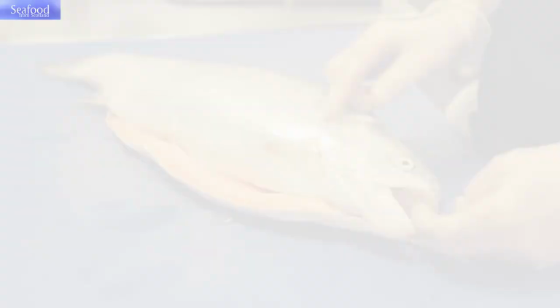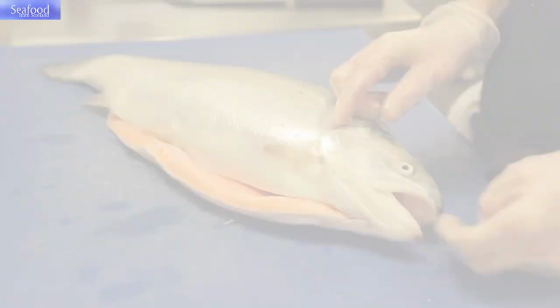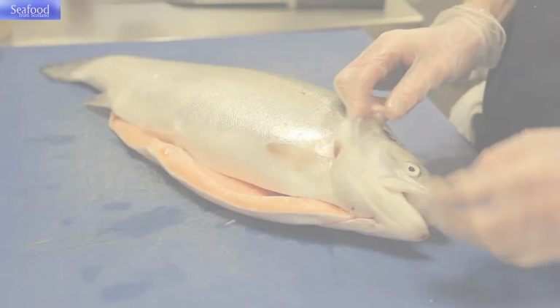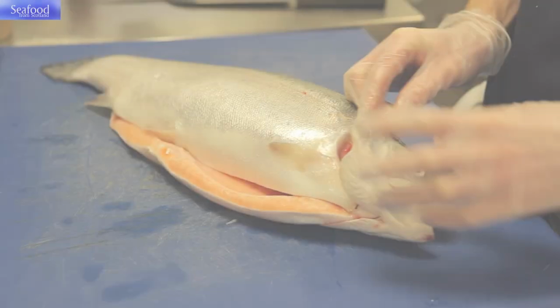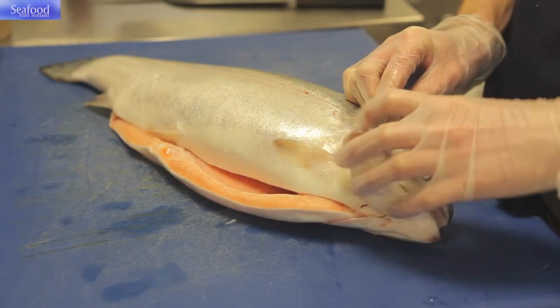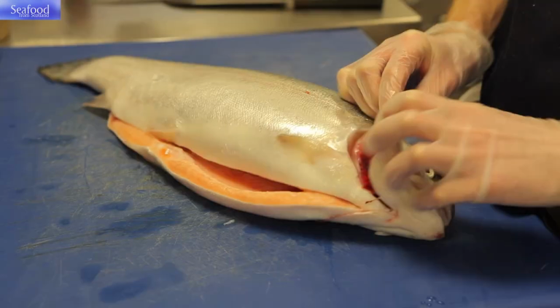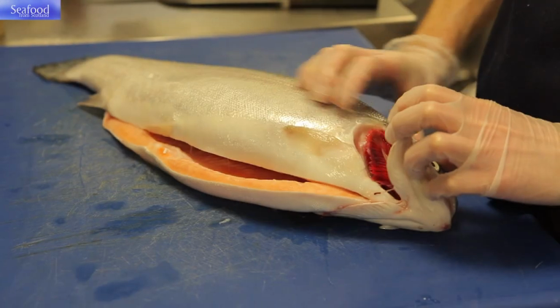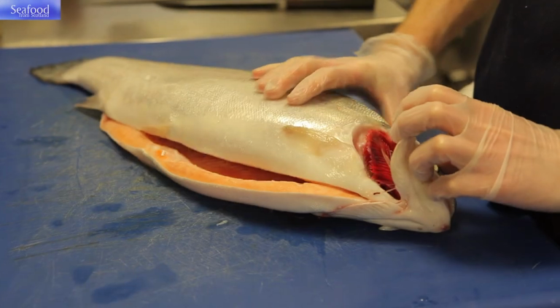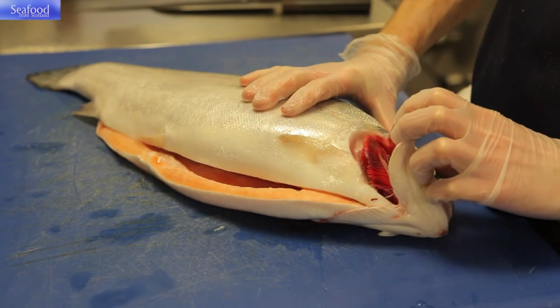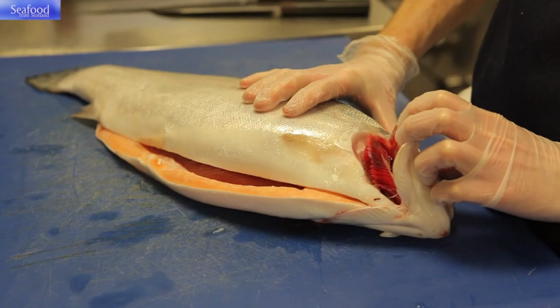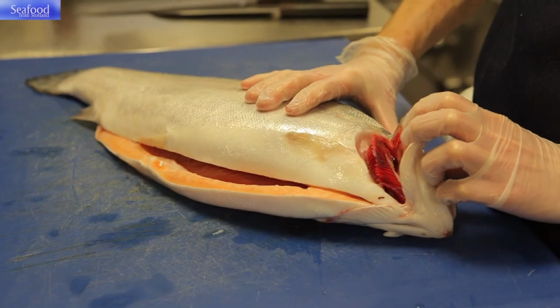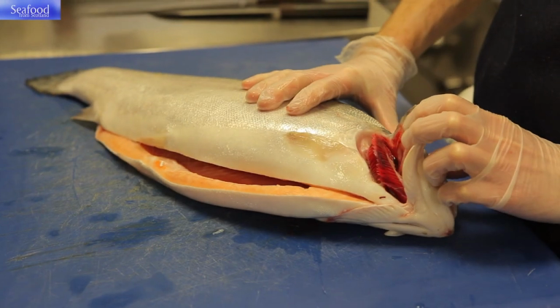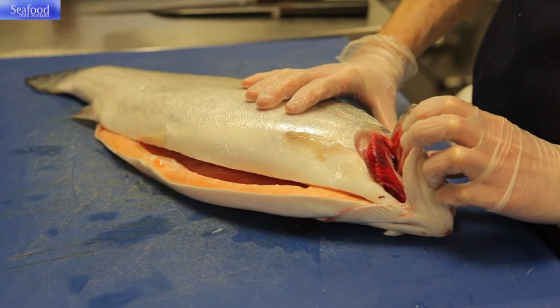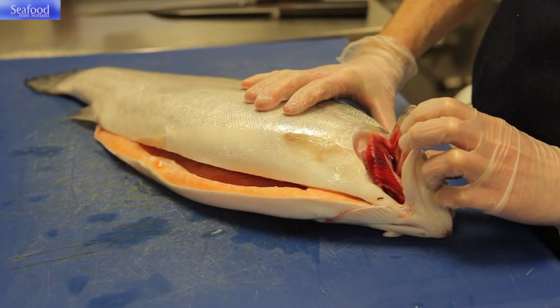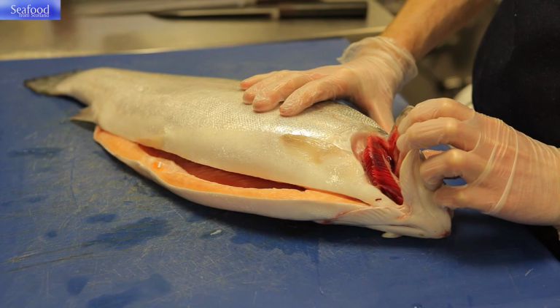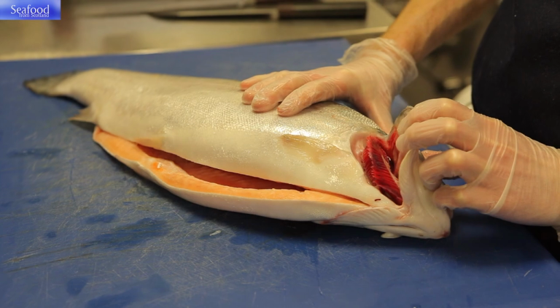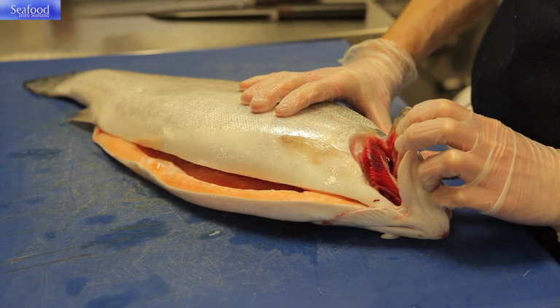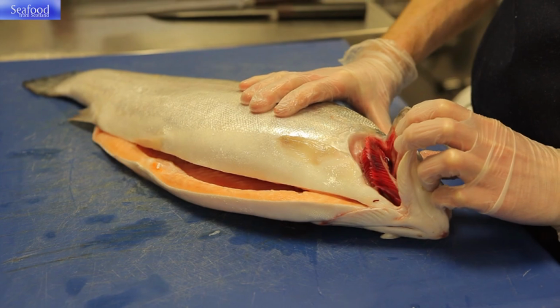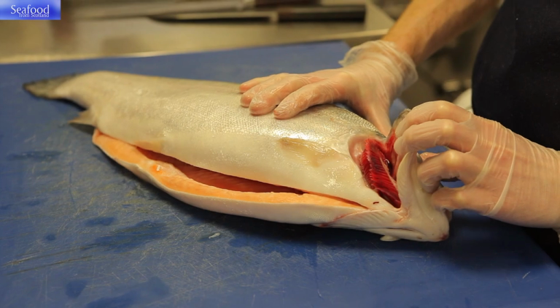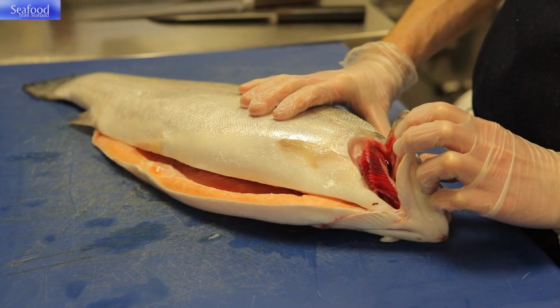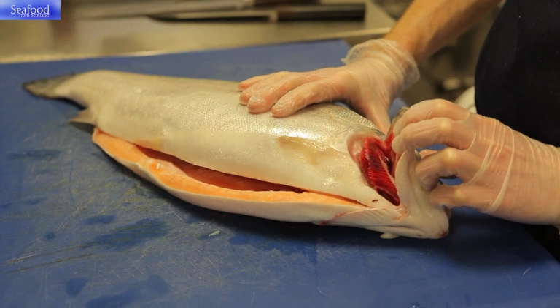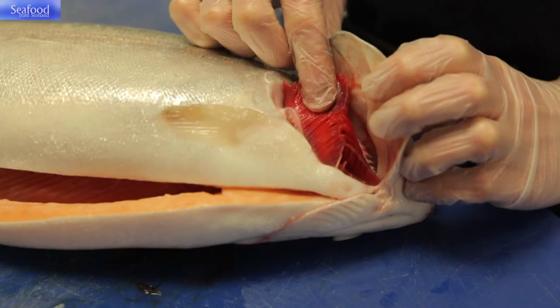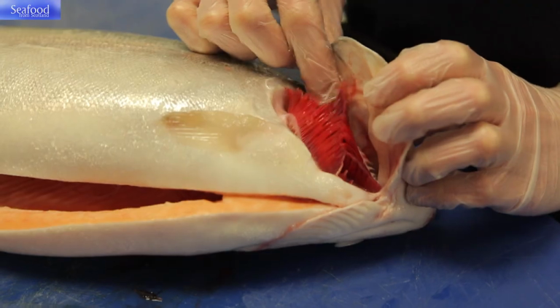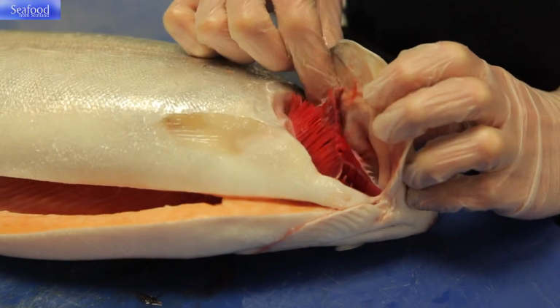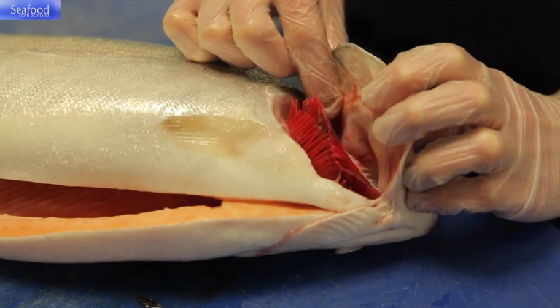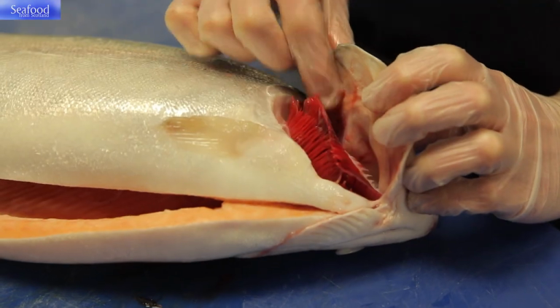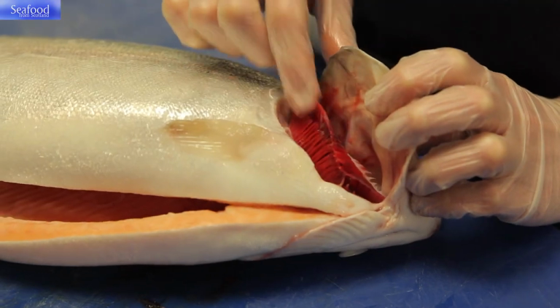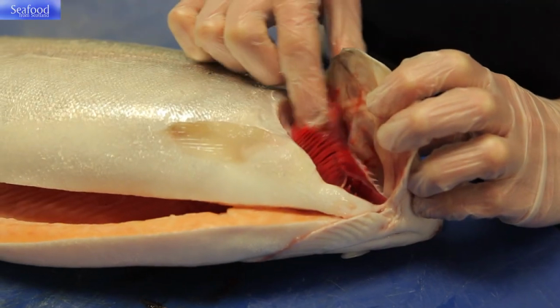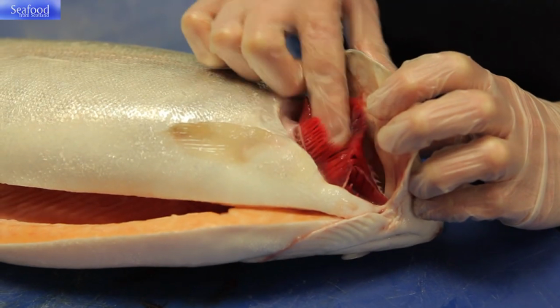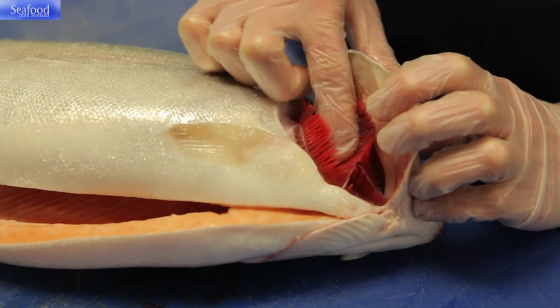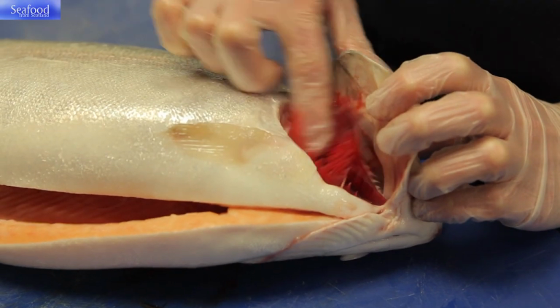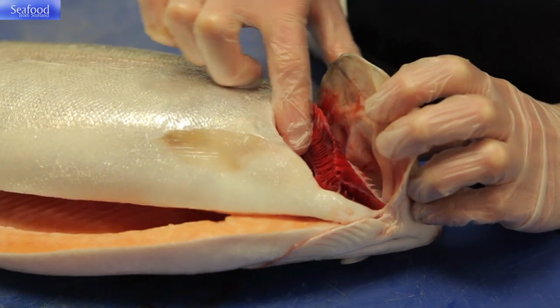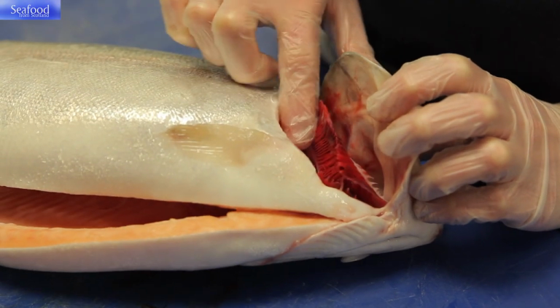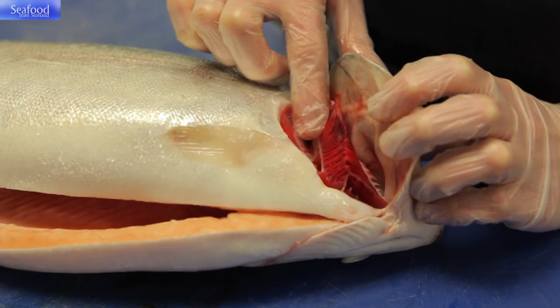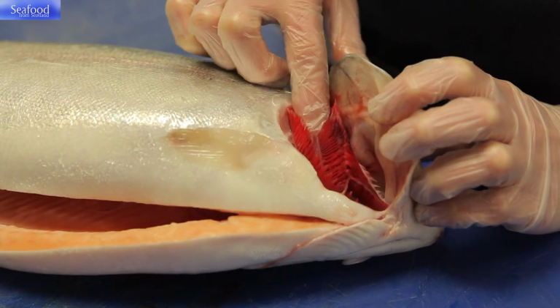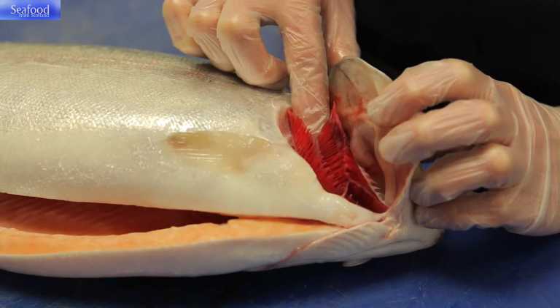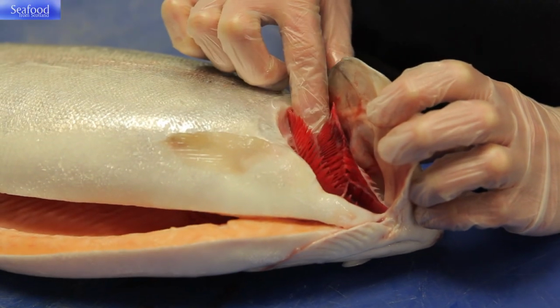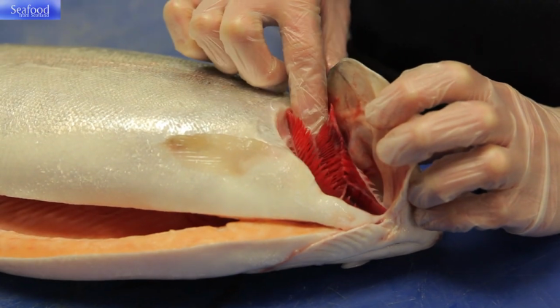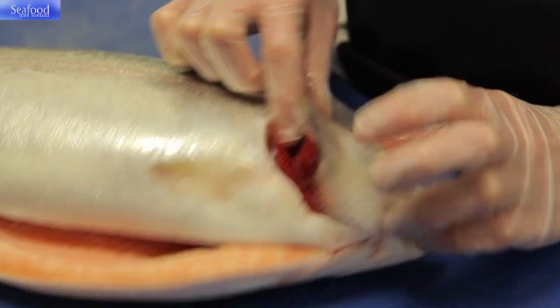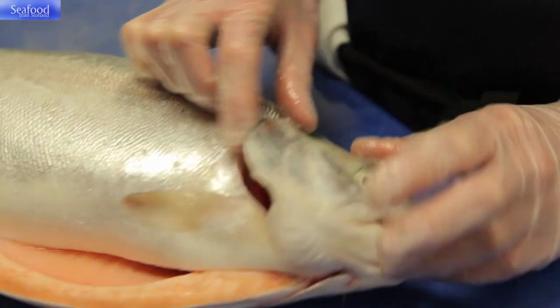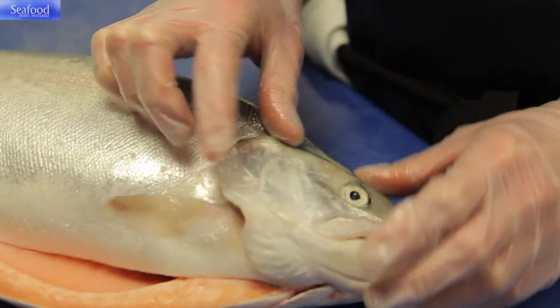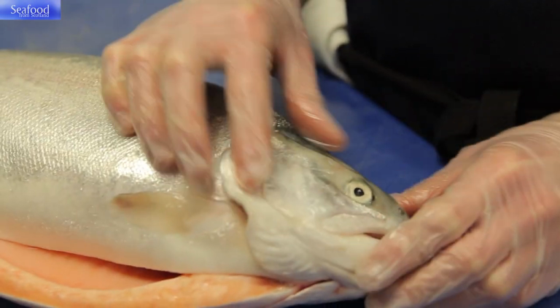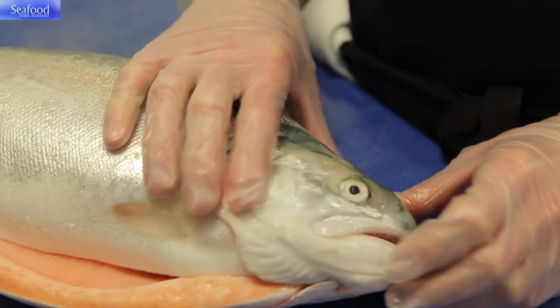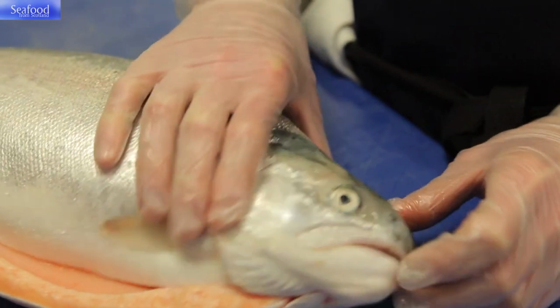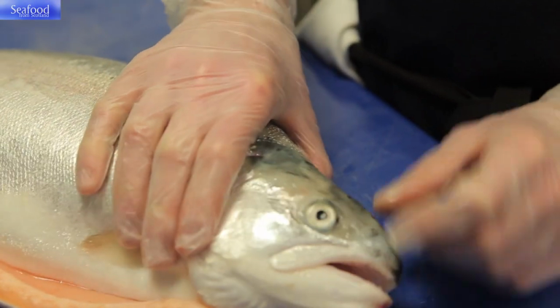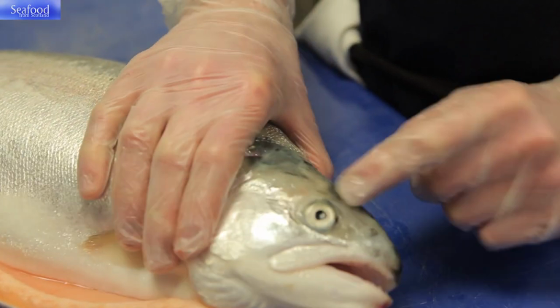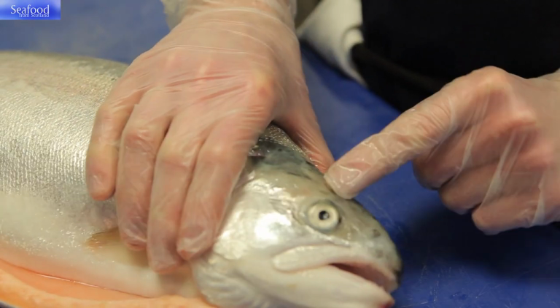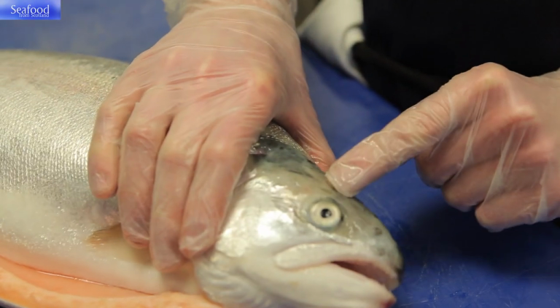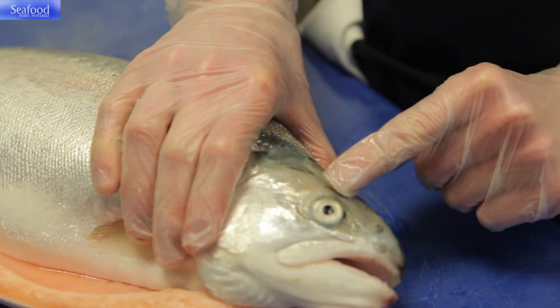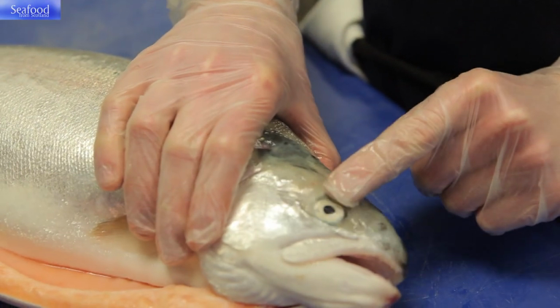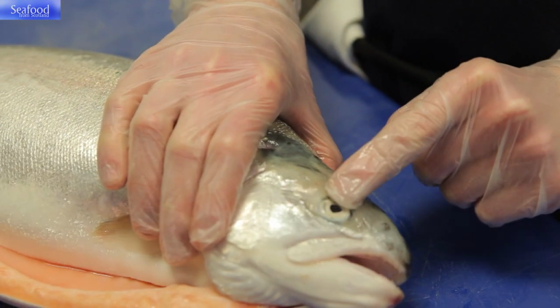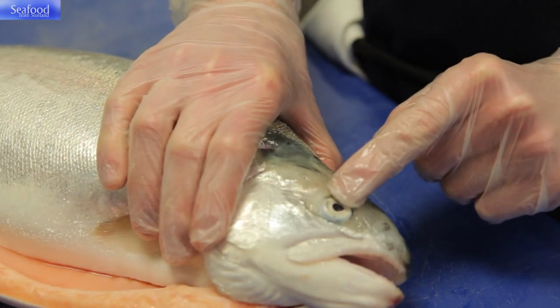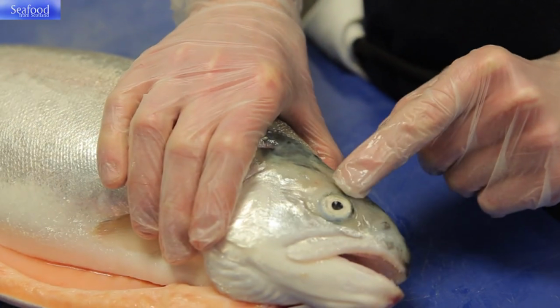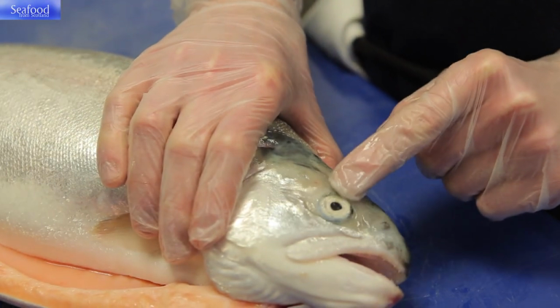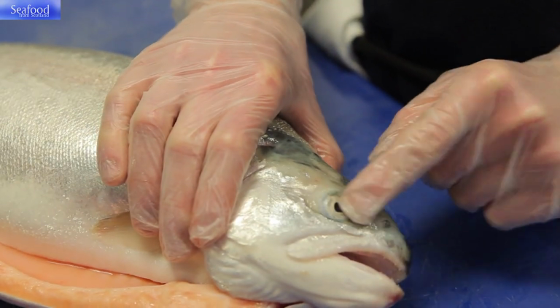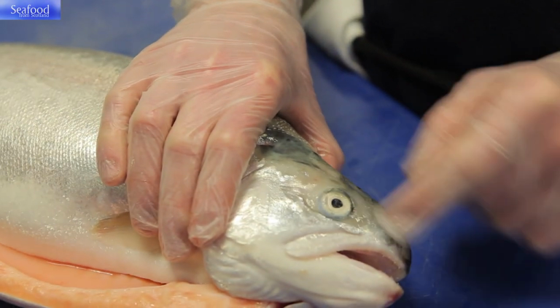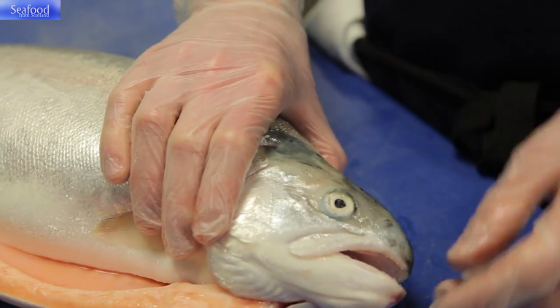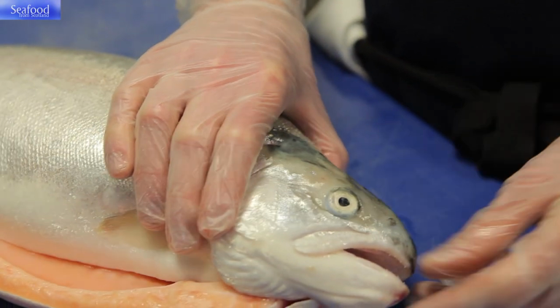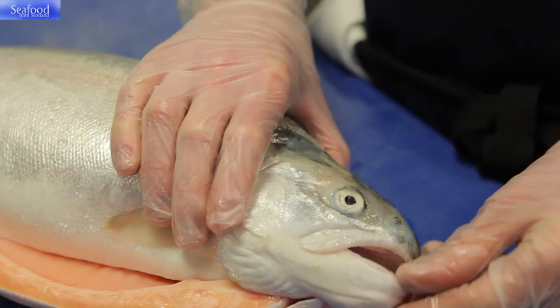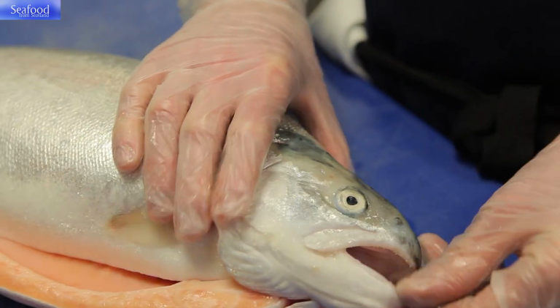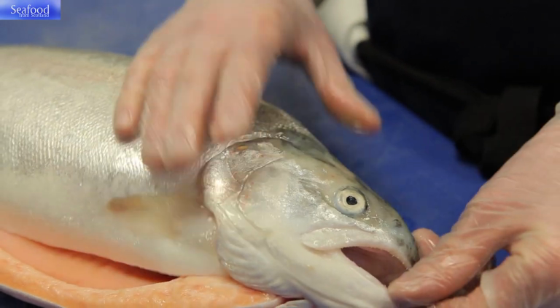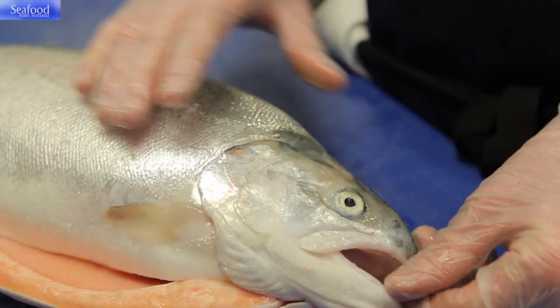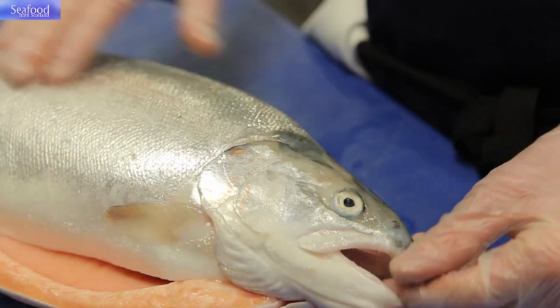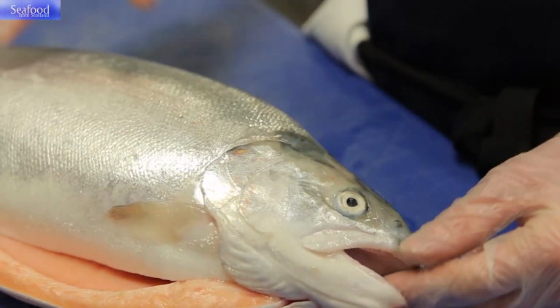What I look for in this whole trout is a nice firm flesh, bright eyes, bright gills and a nice coating of sea slime.